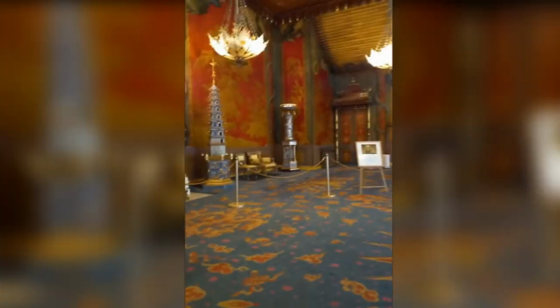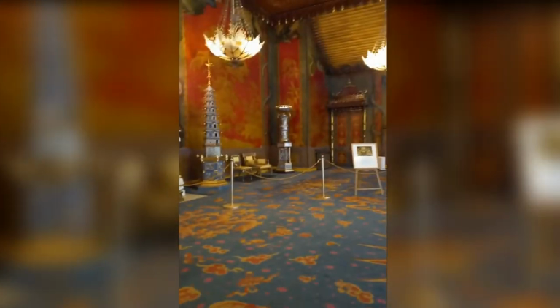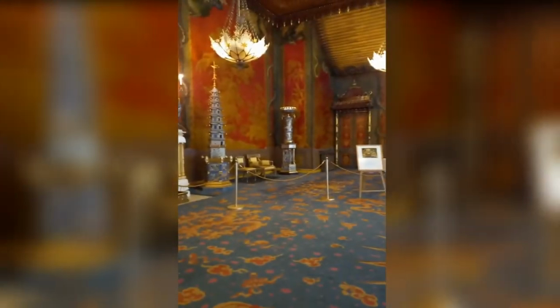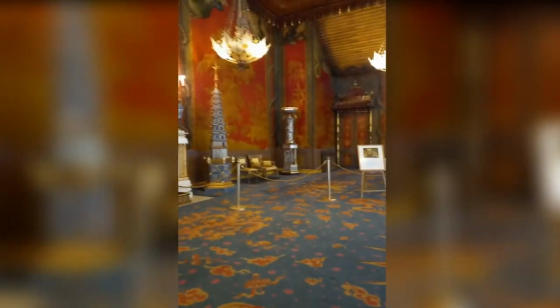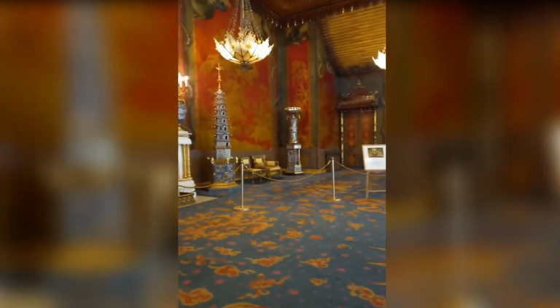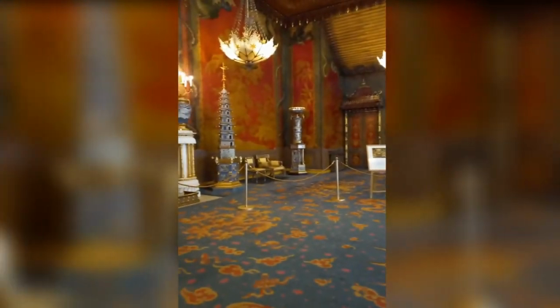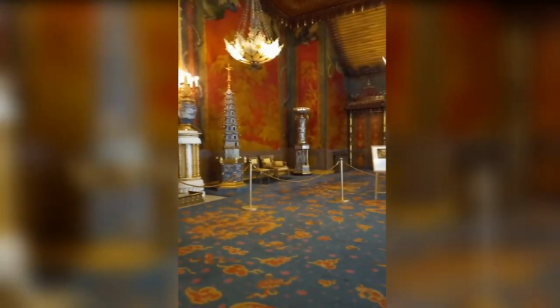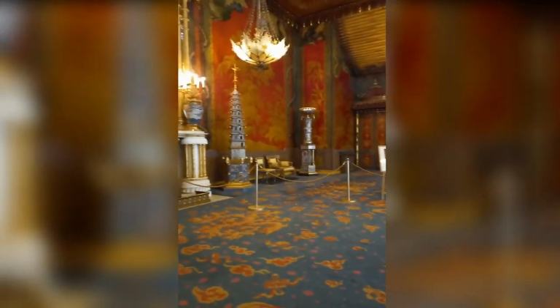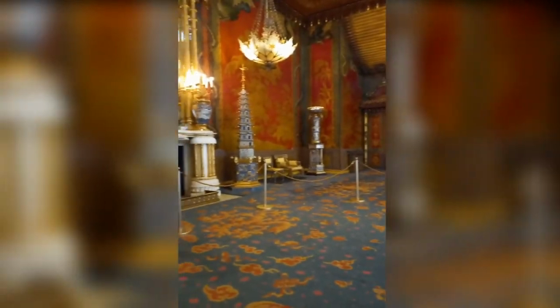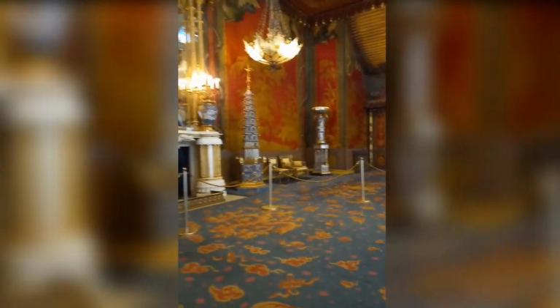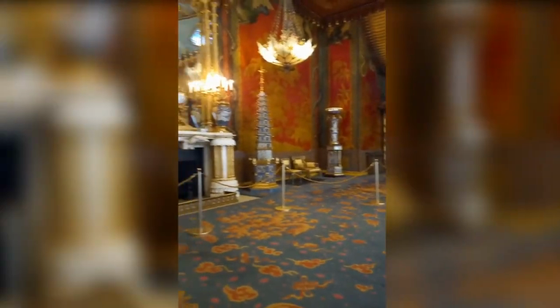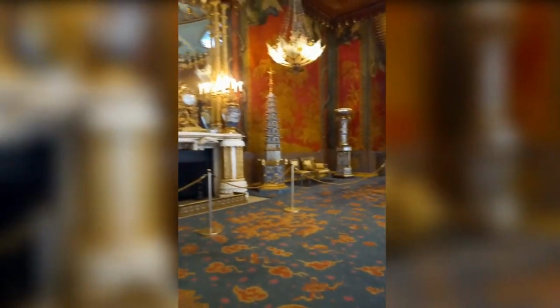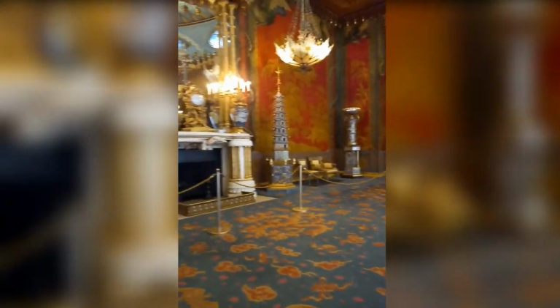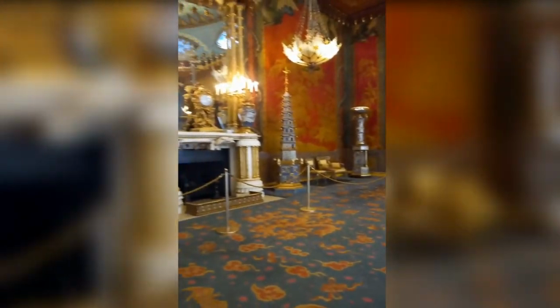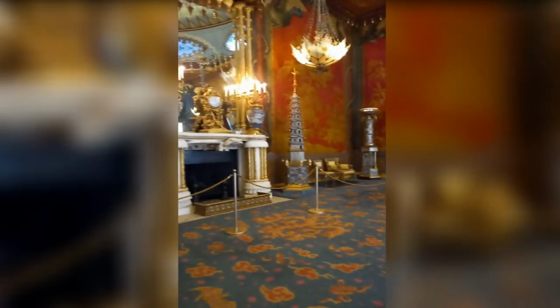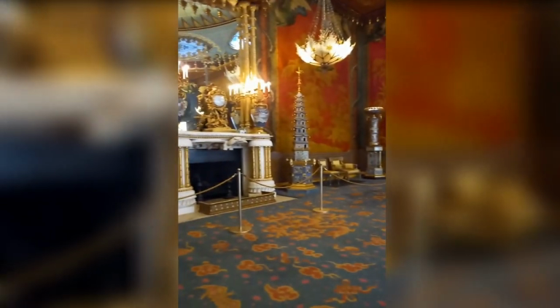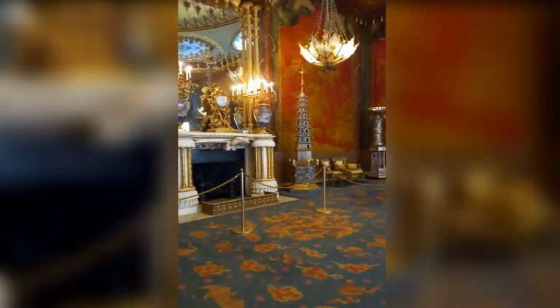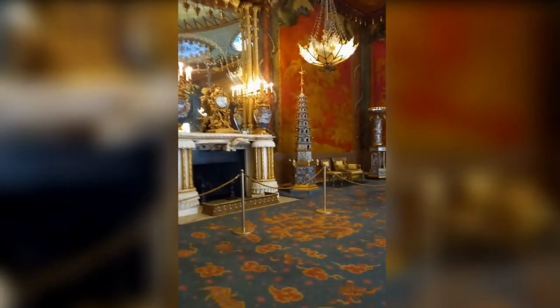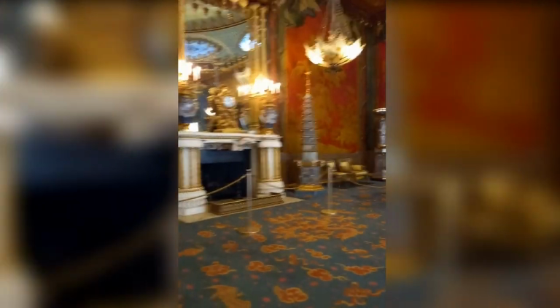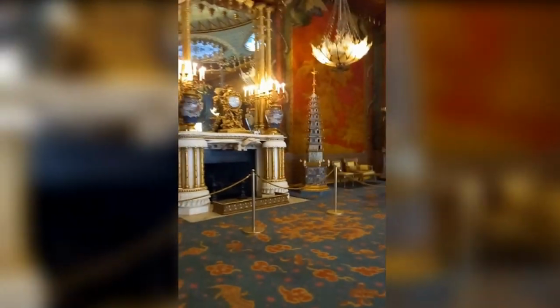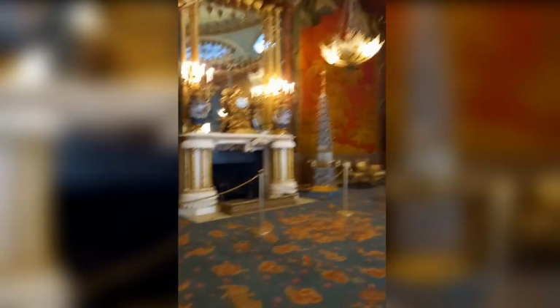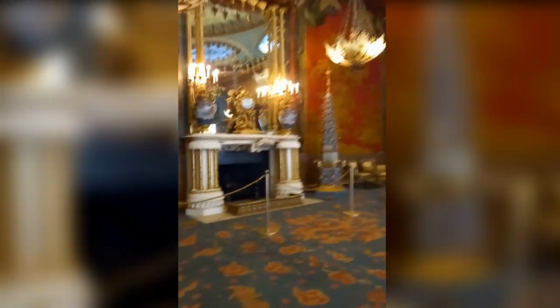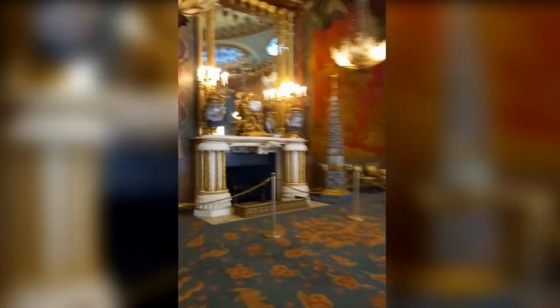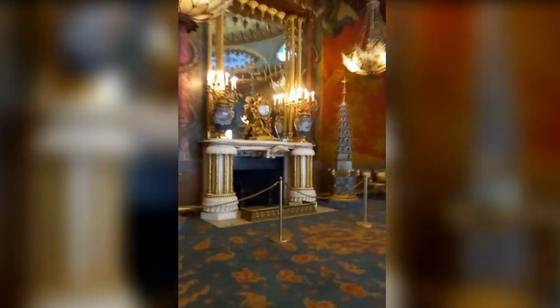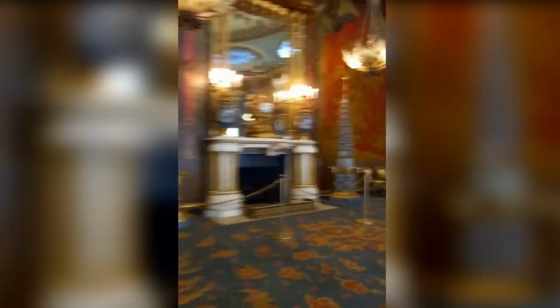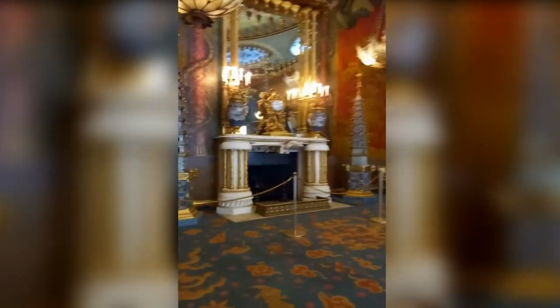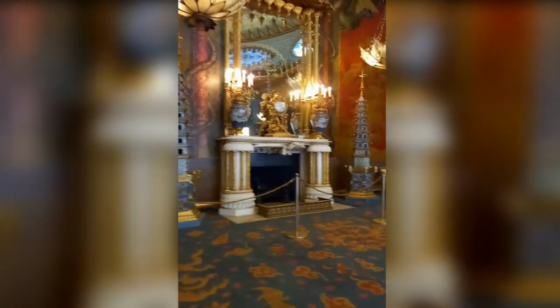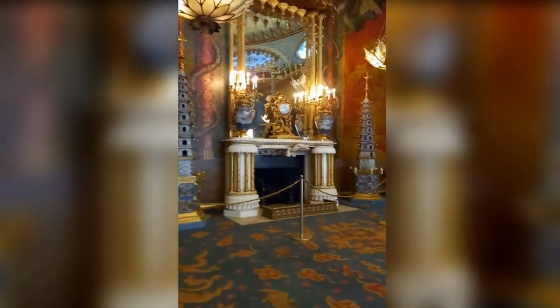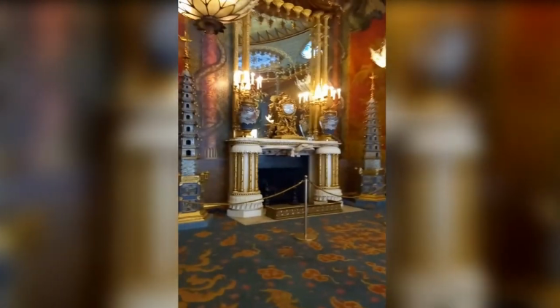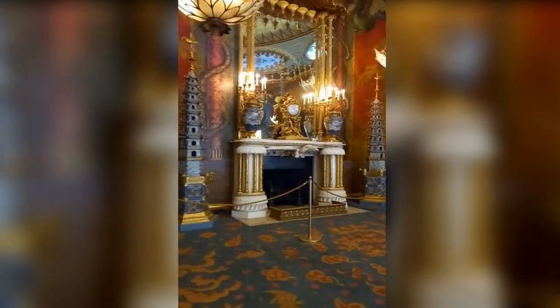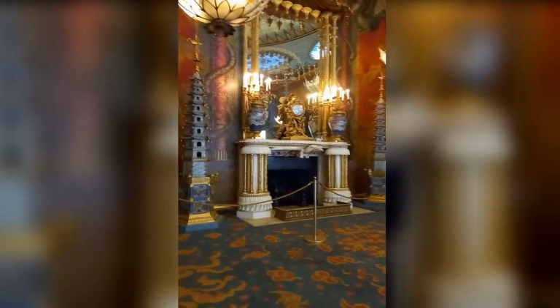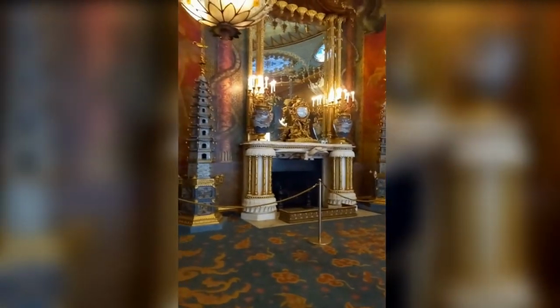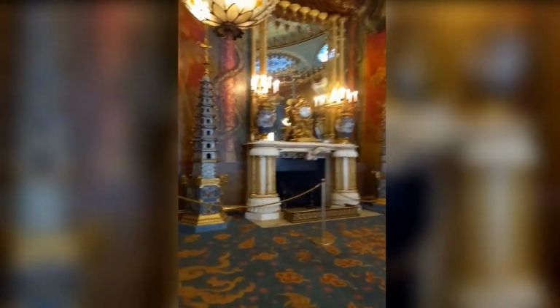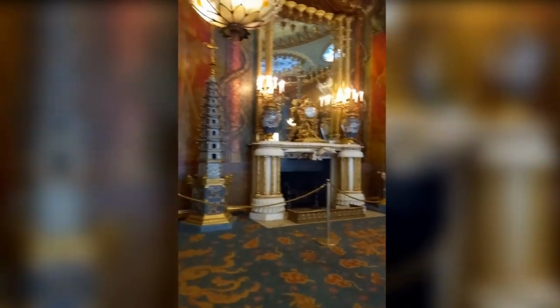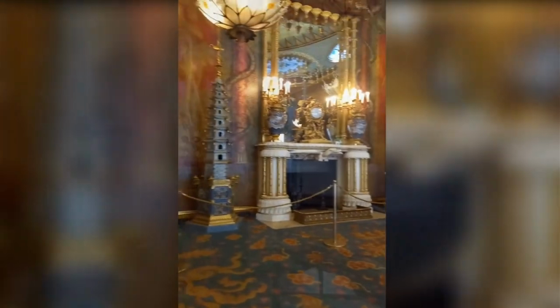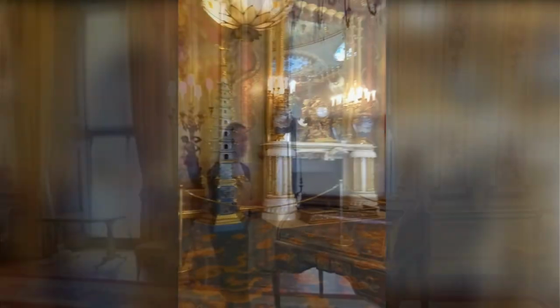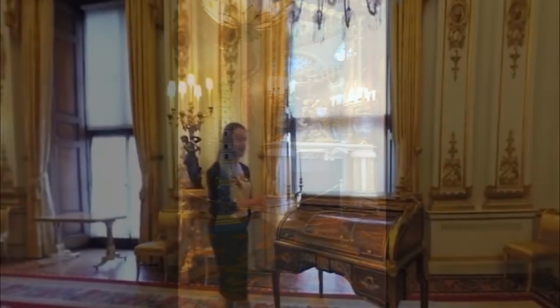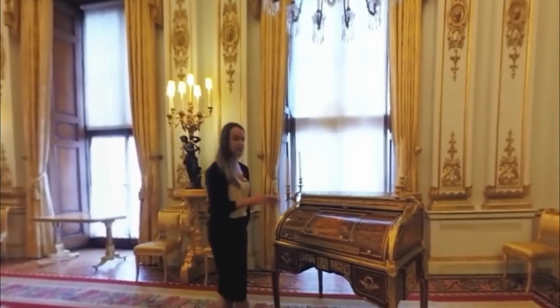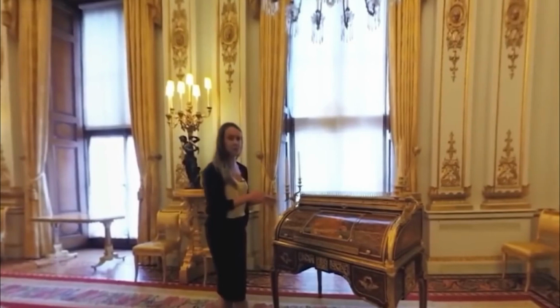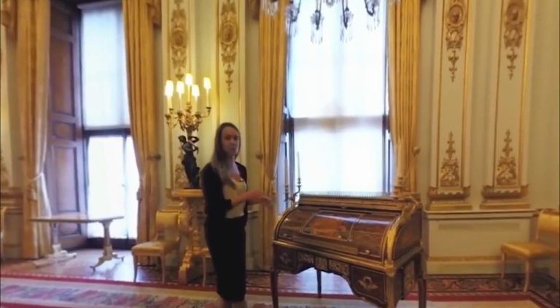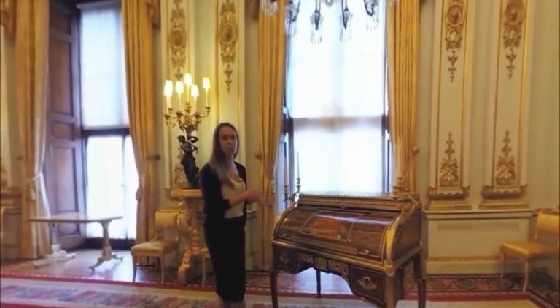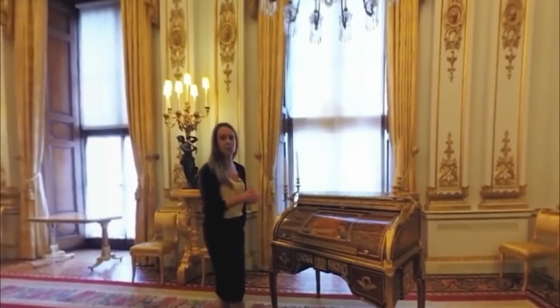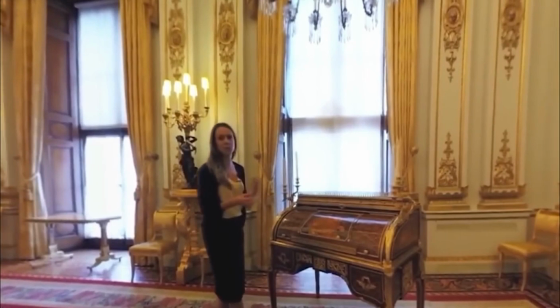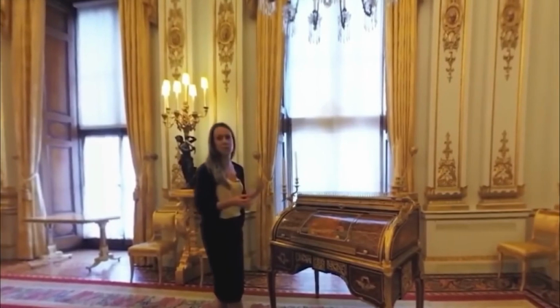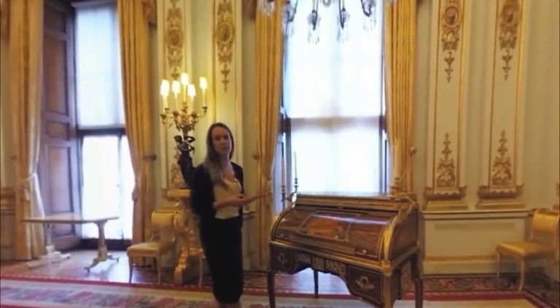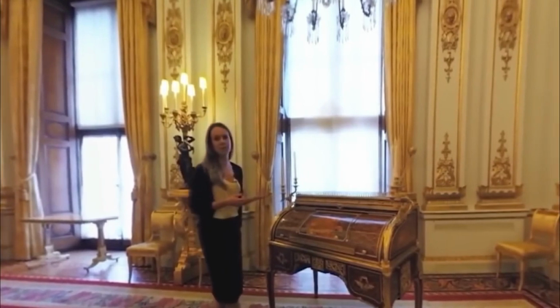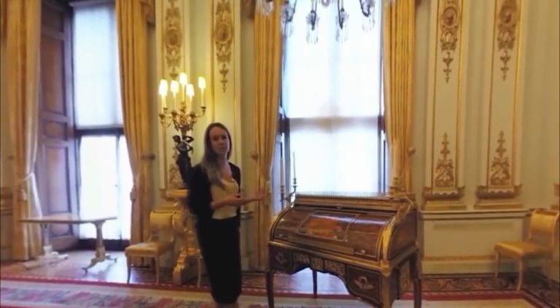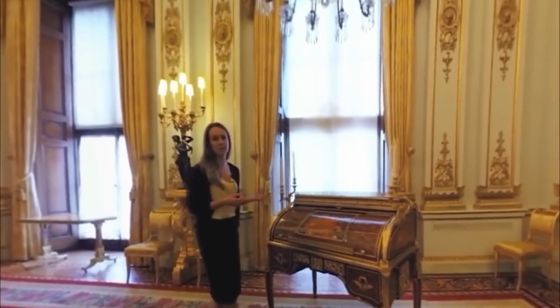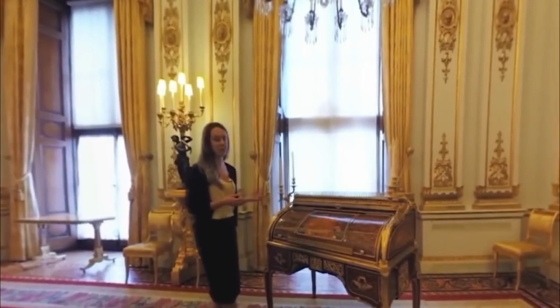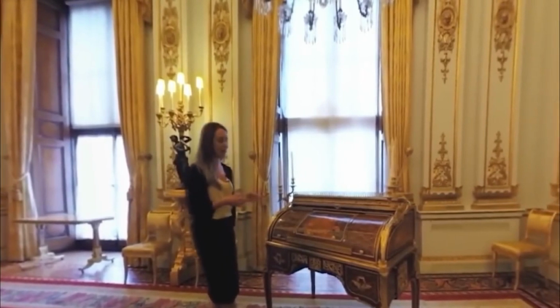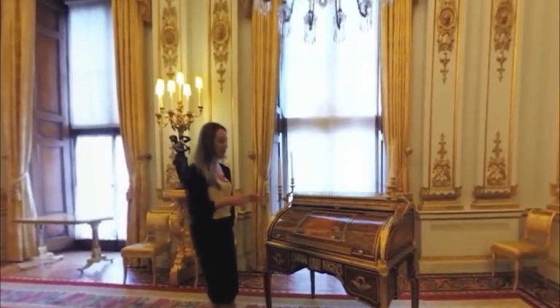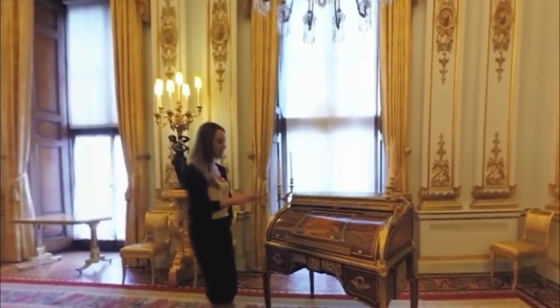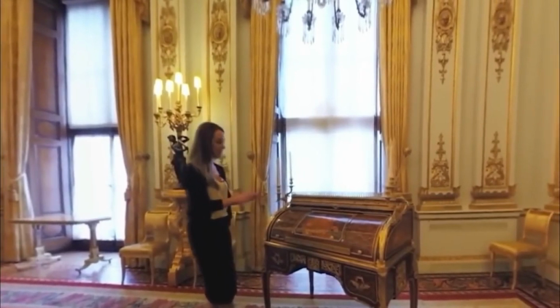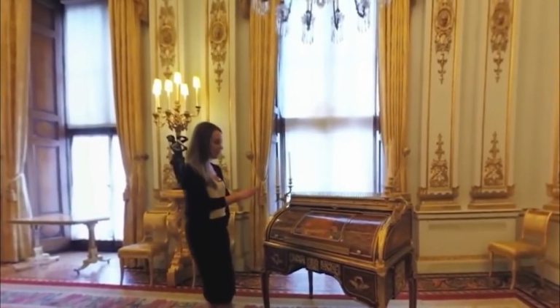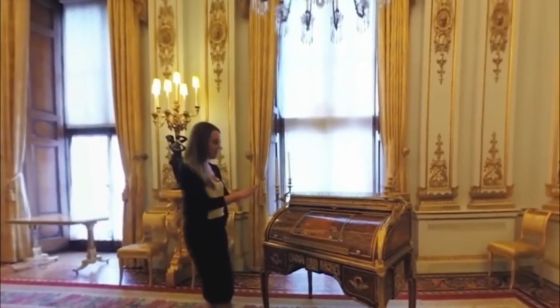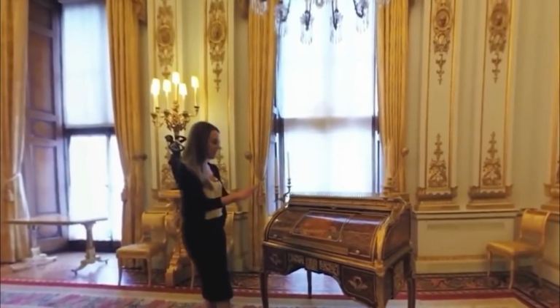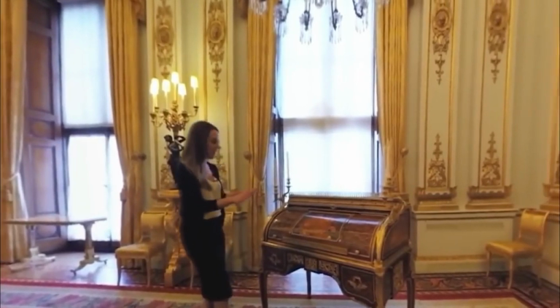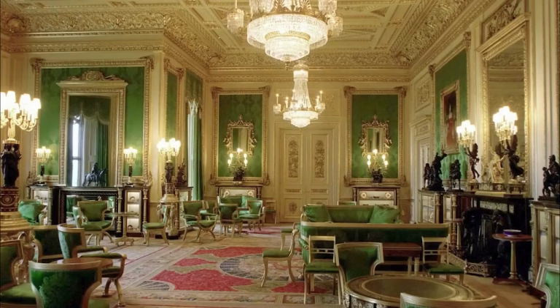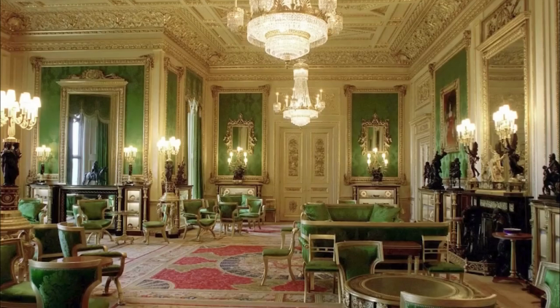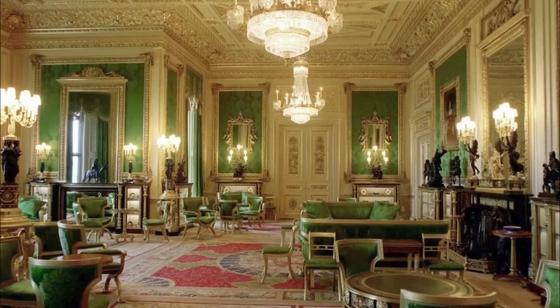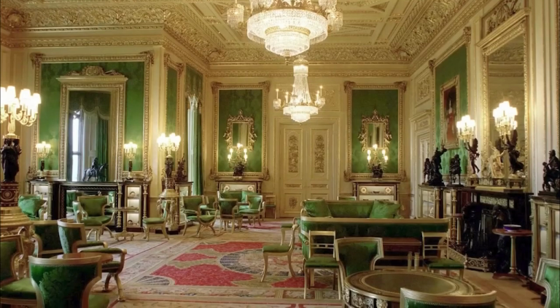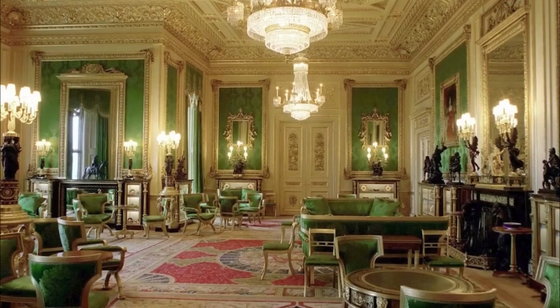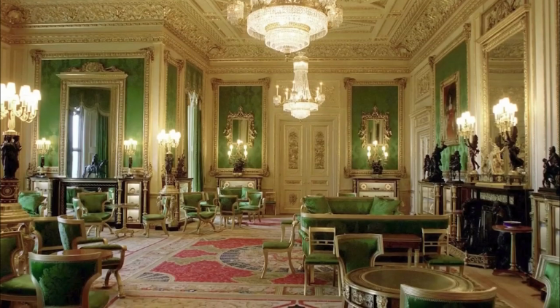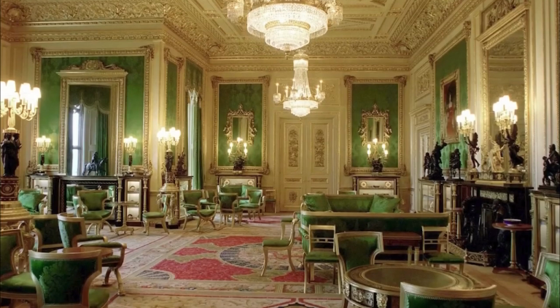Next to this room is the music room, and this place features deep blue pillars and entrance doors flanked by two fireplaces.